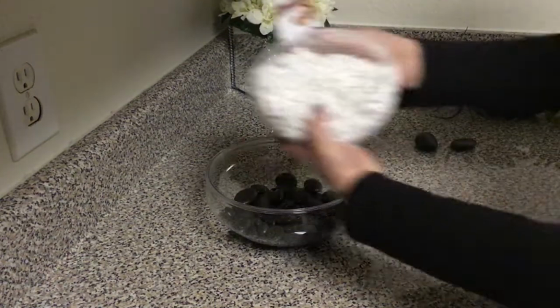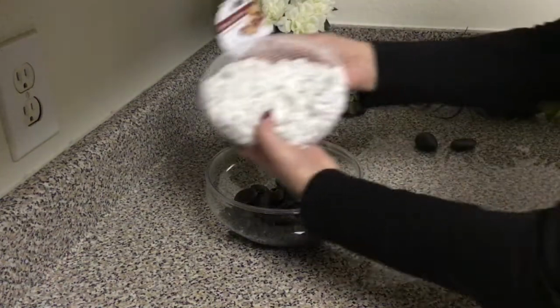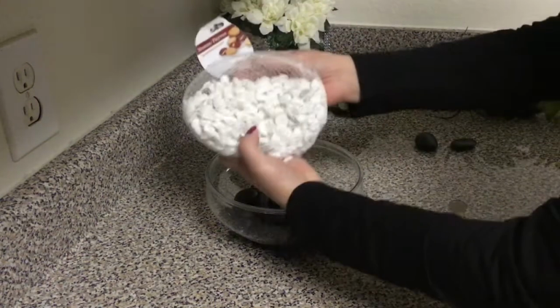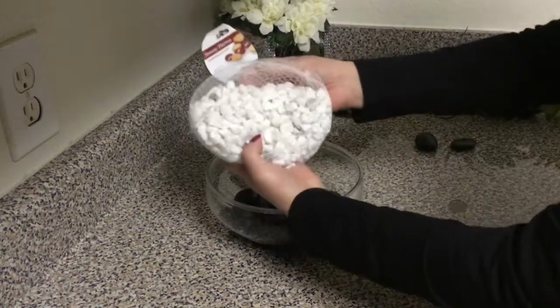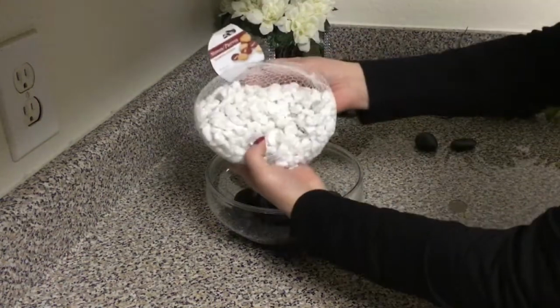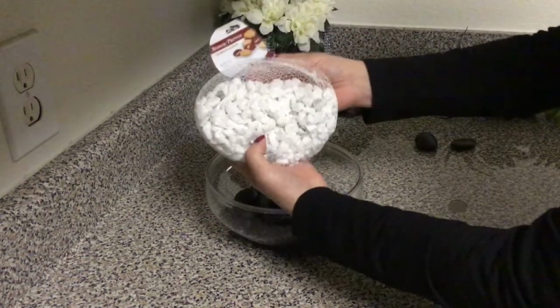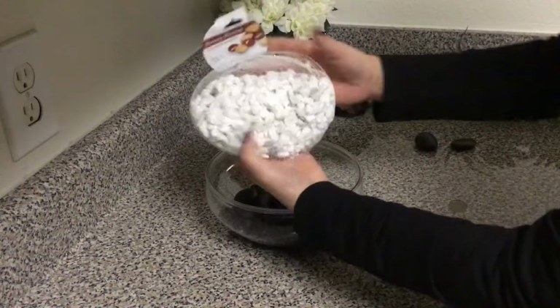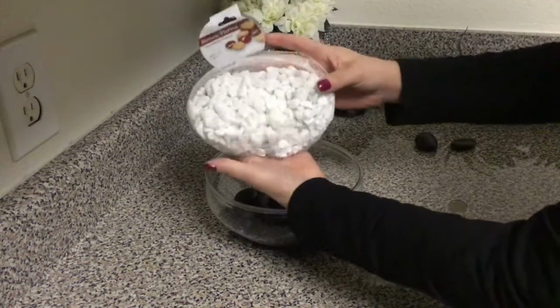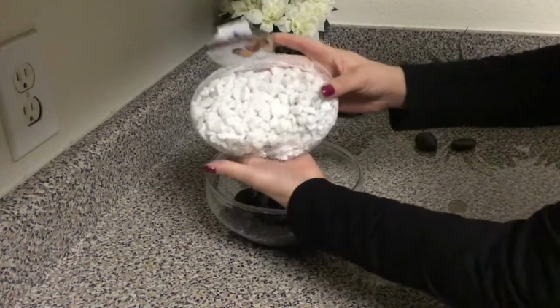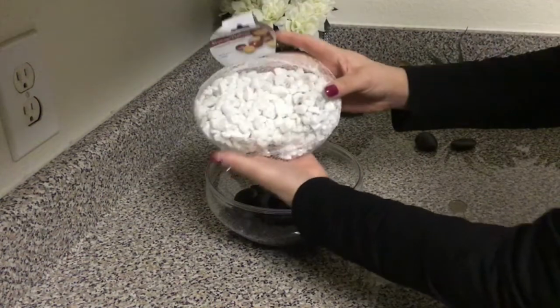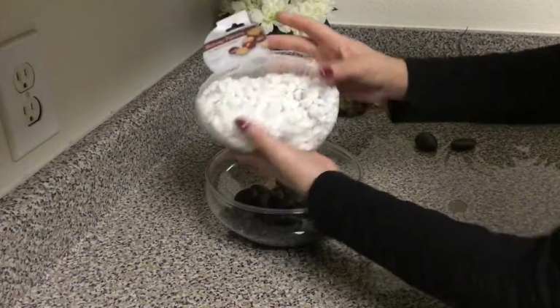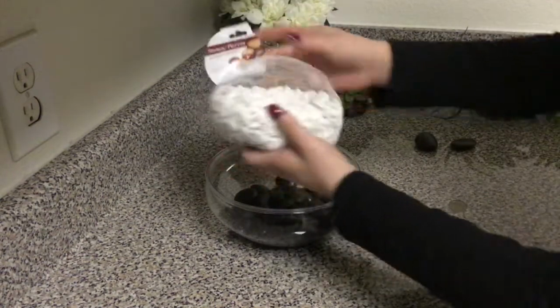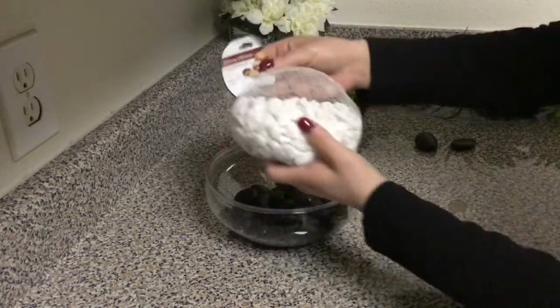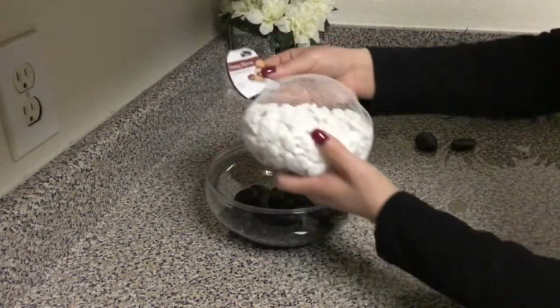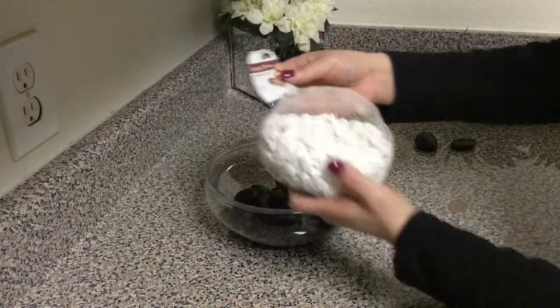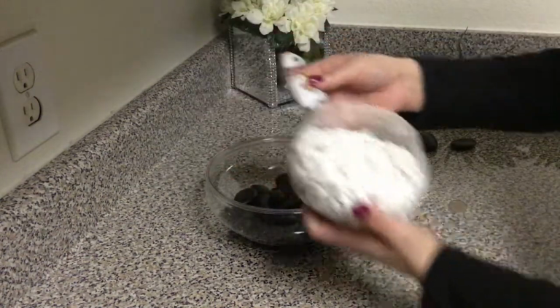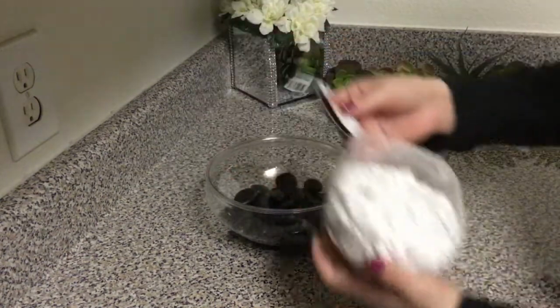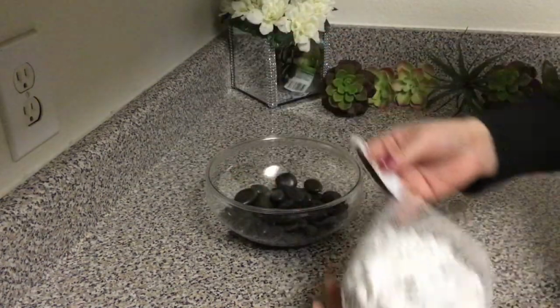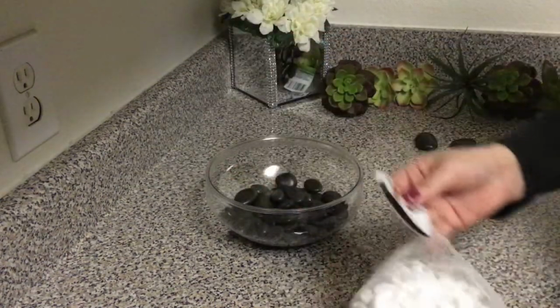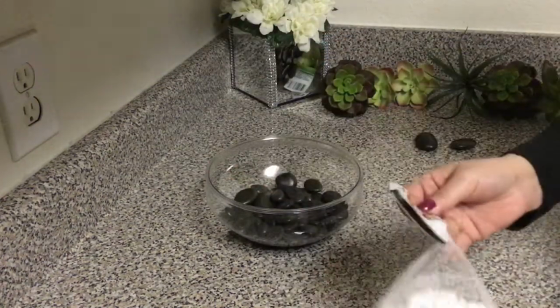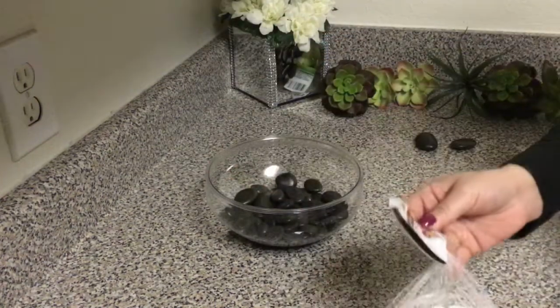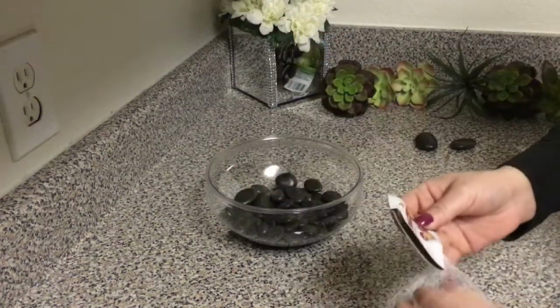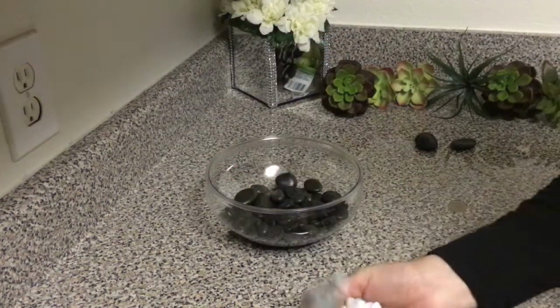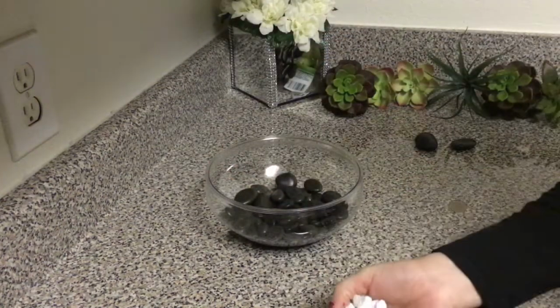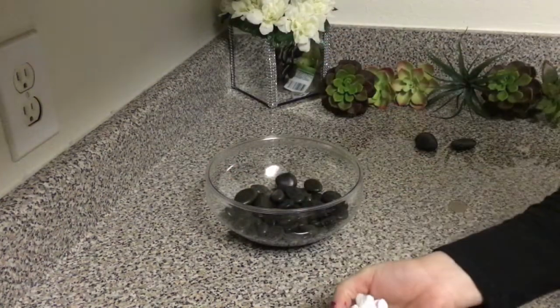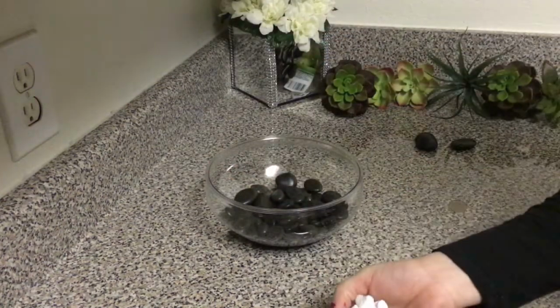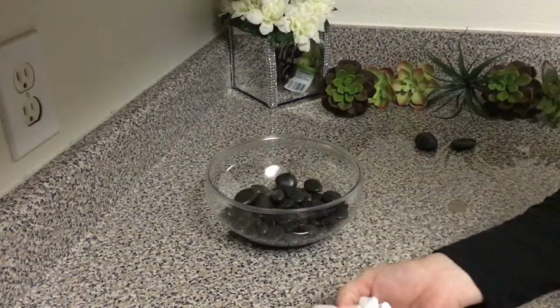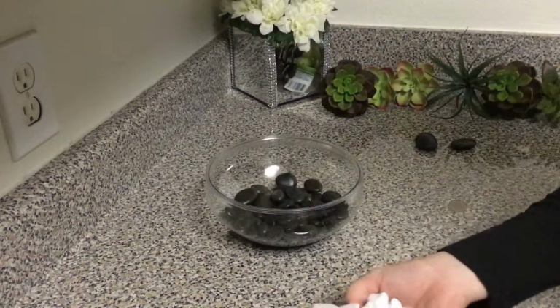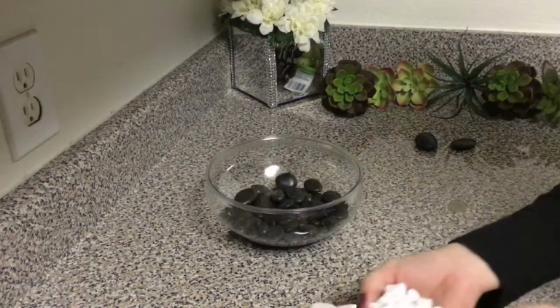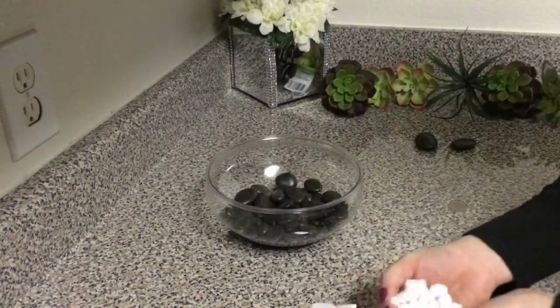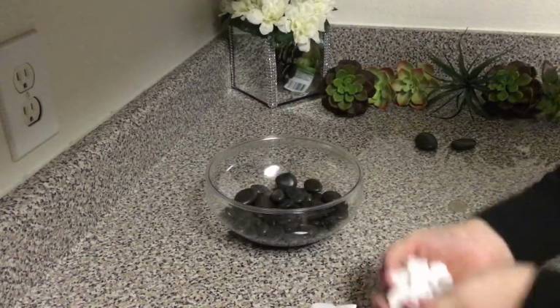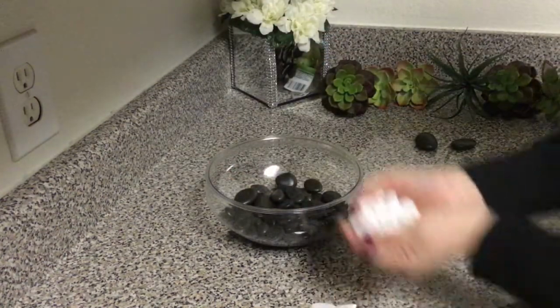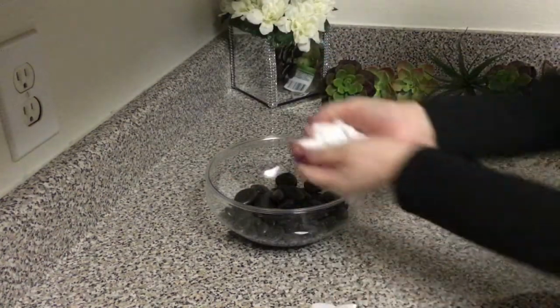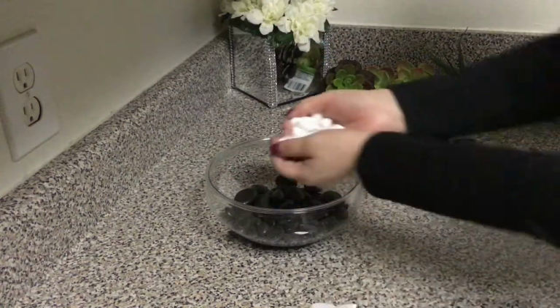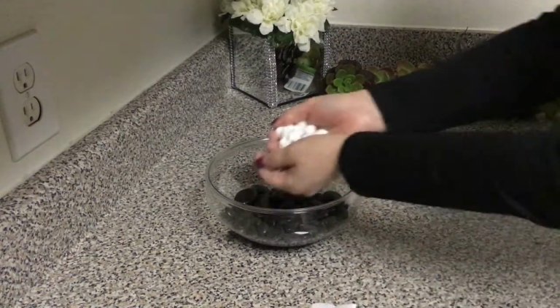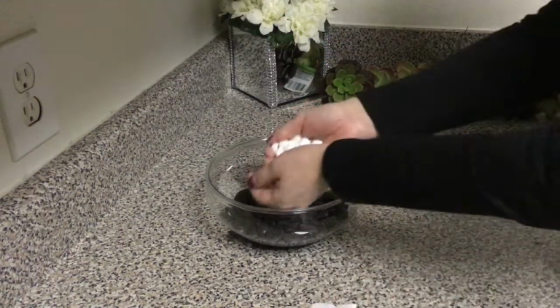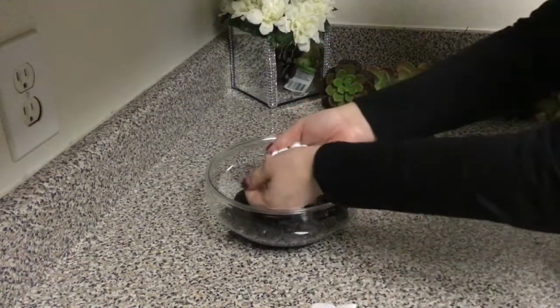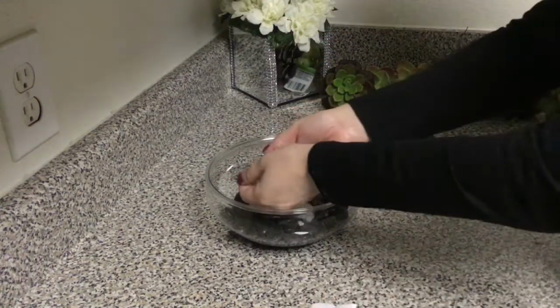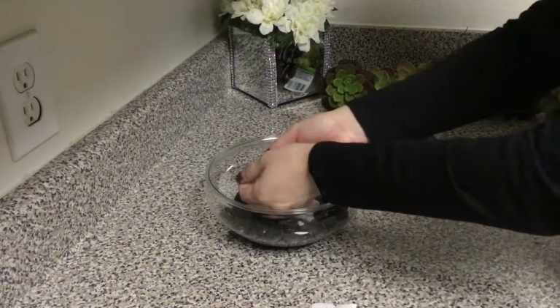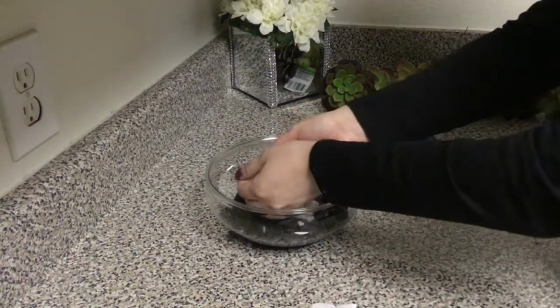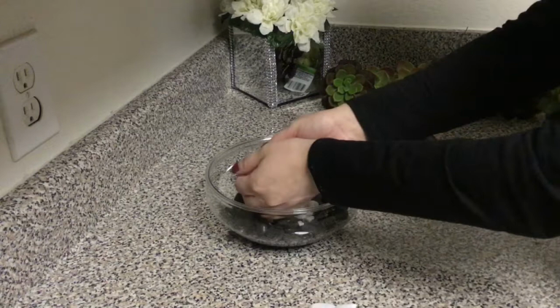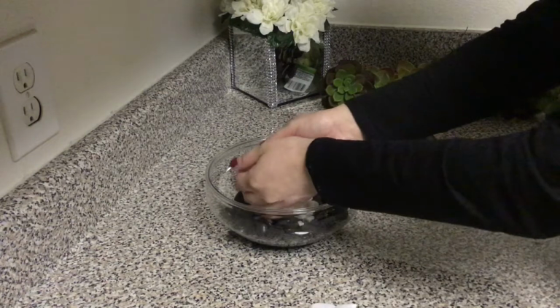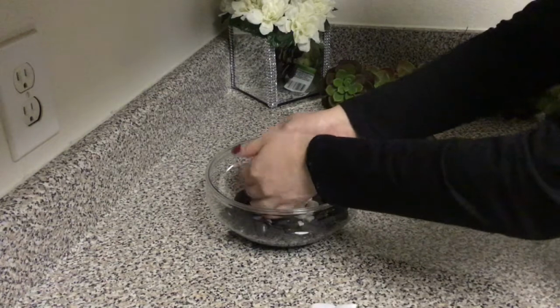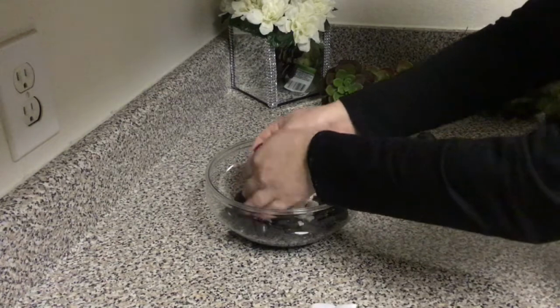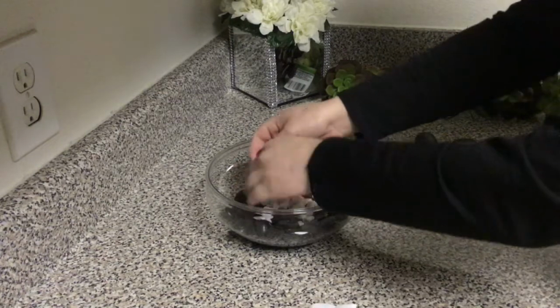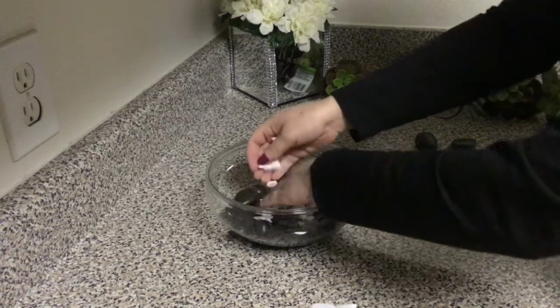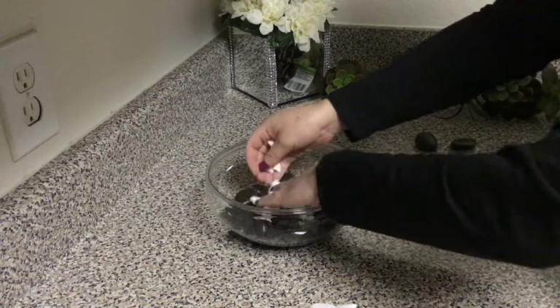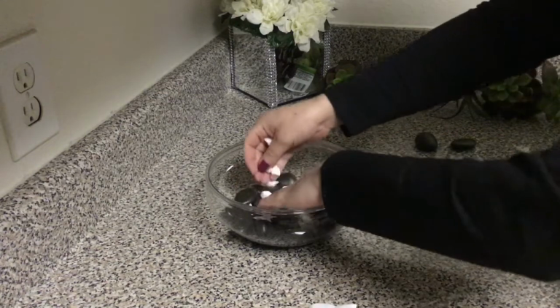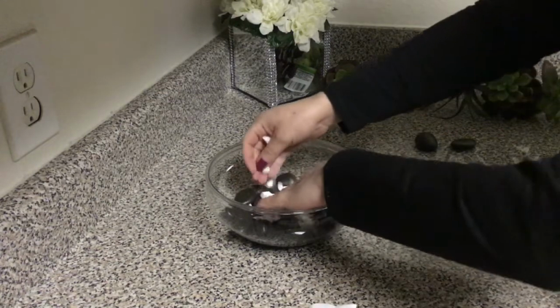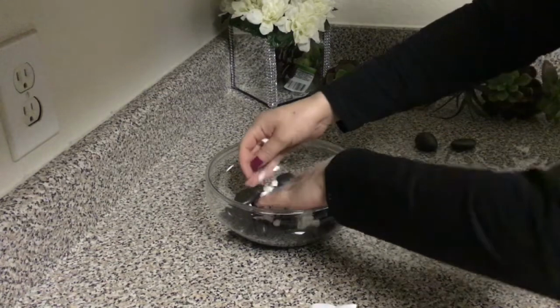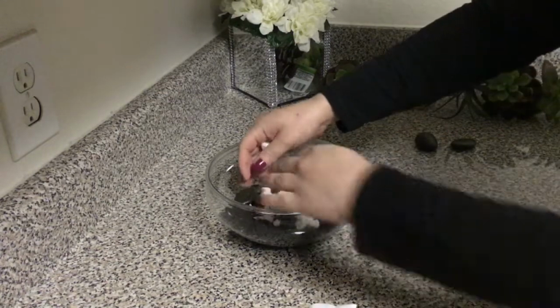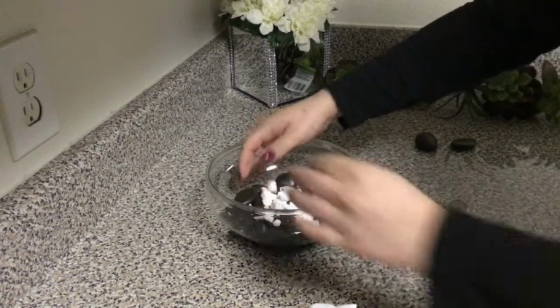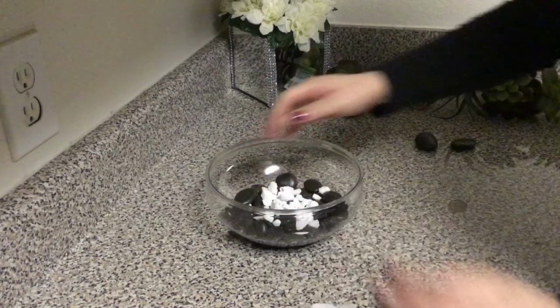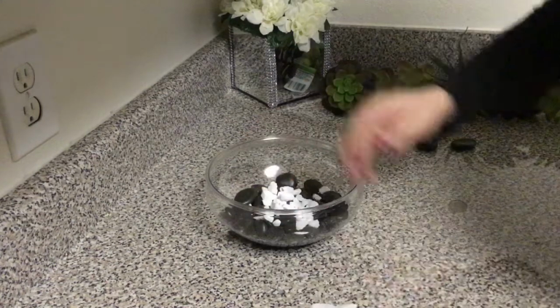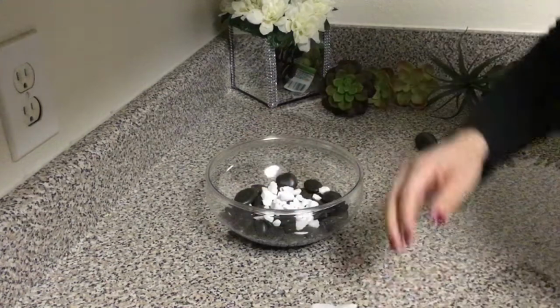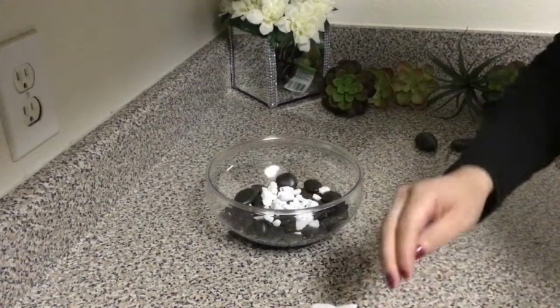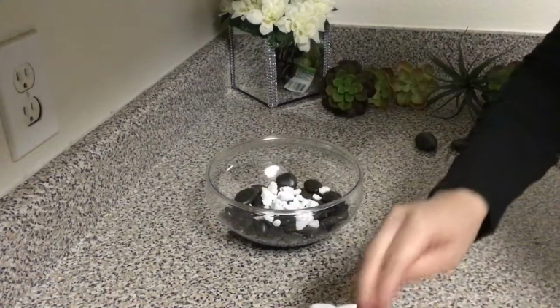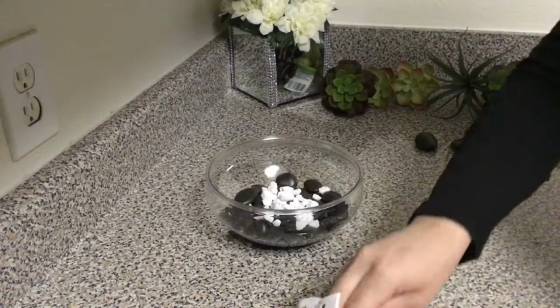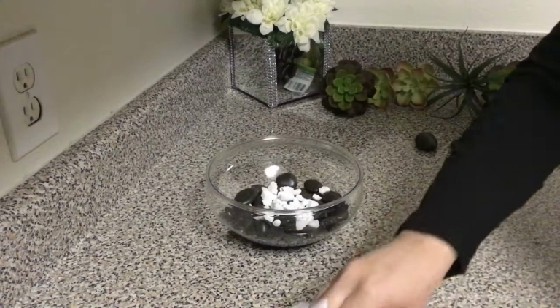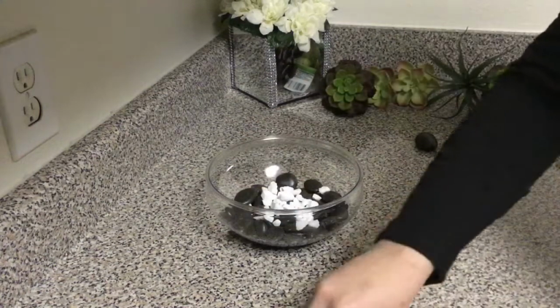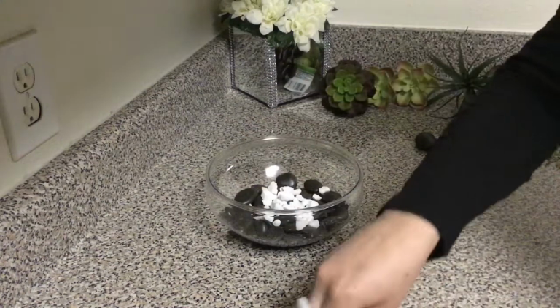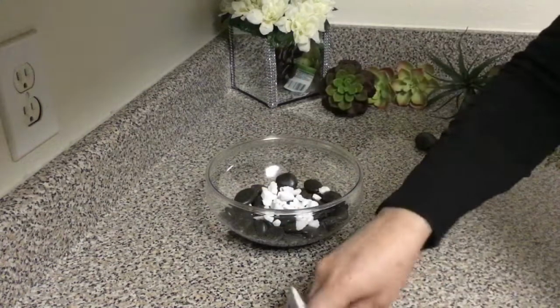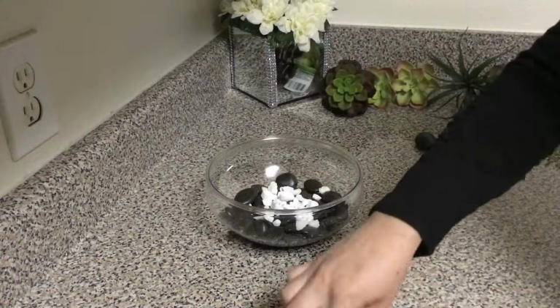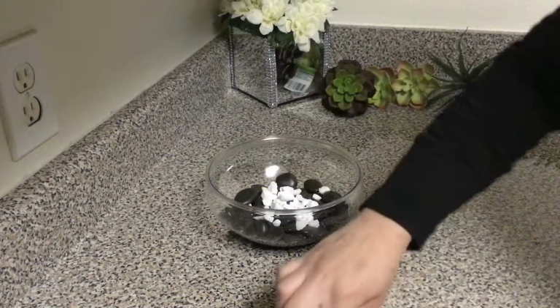I then picked up these white rocks, also from Dollar Tree, and I spread them on top of the black rocks just to give more color.